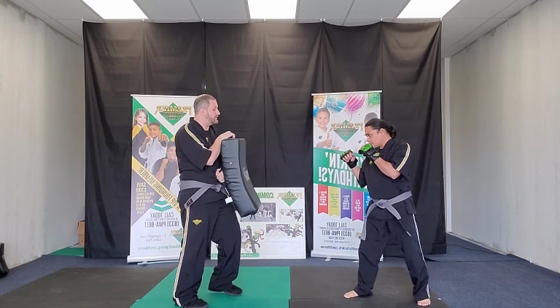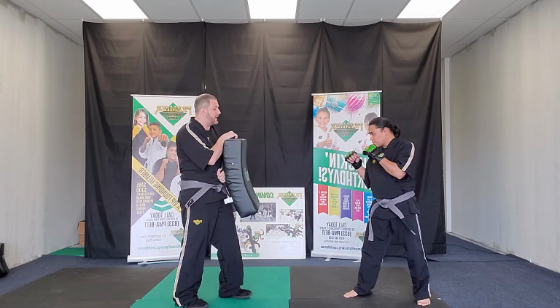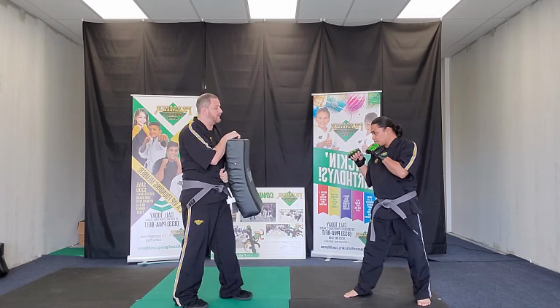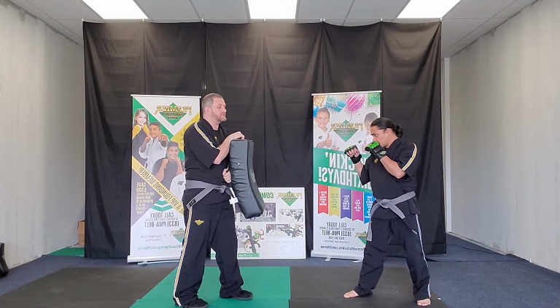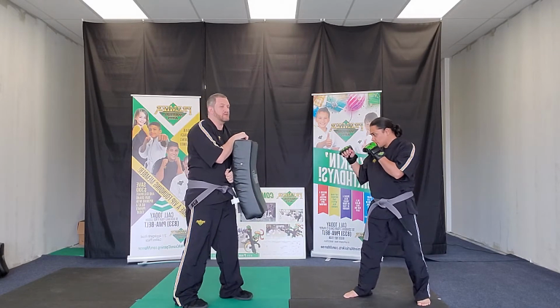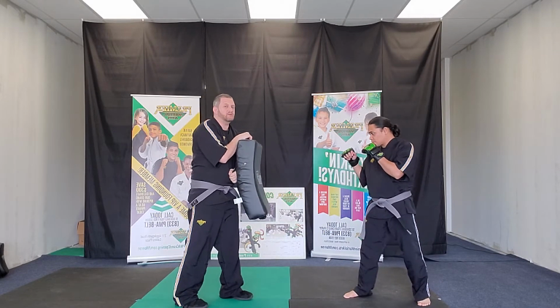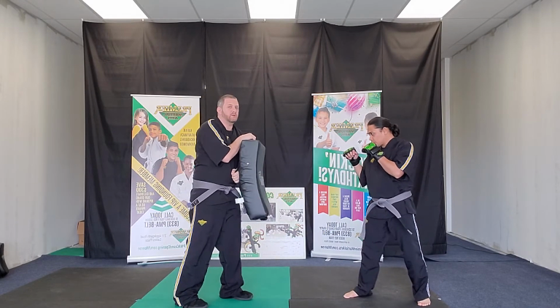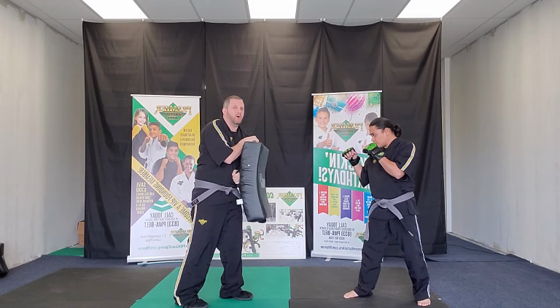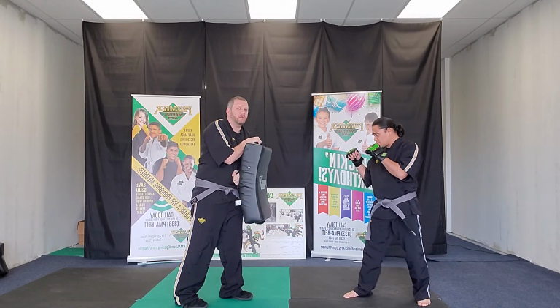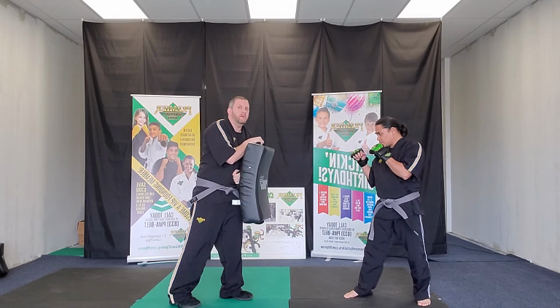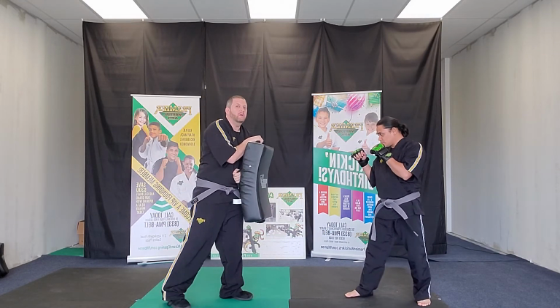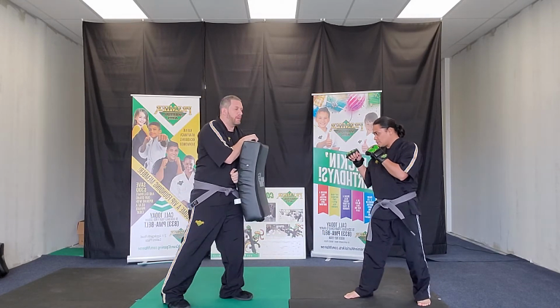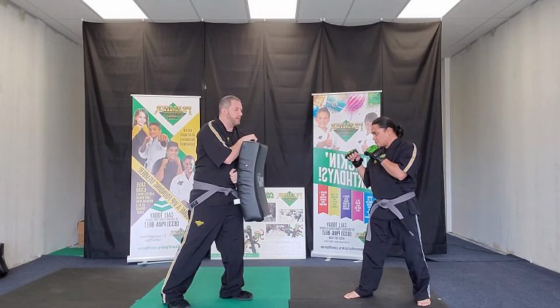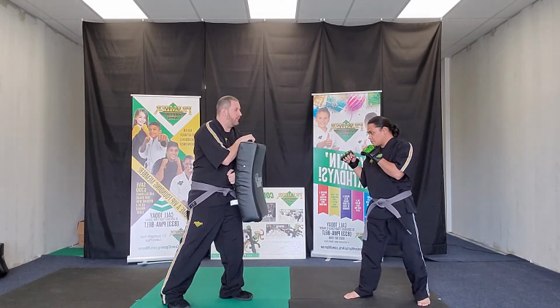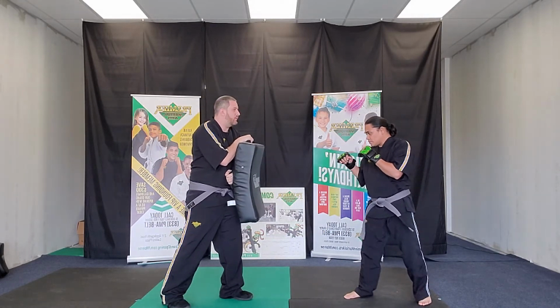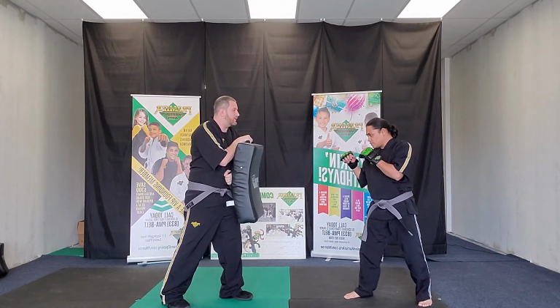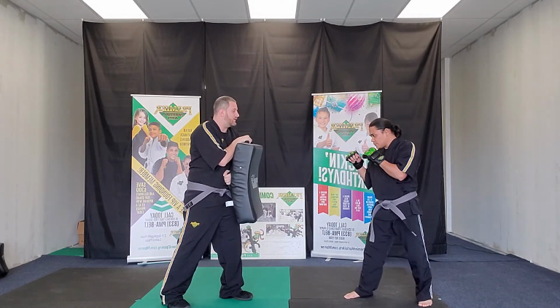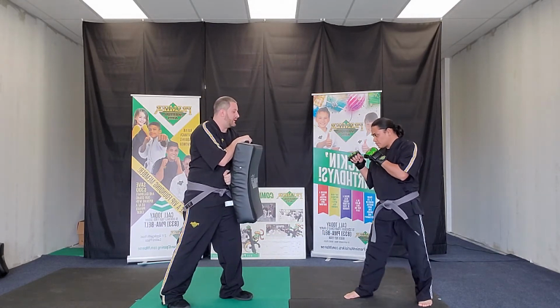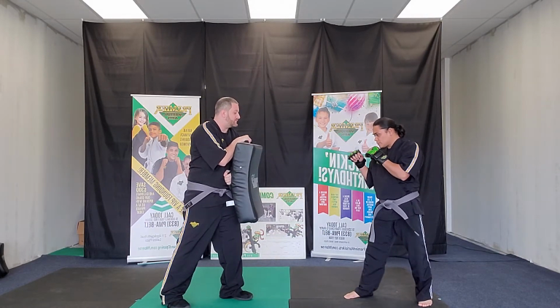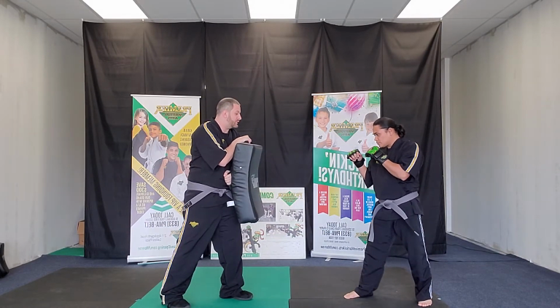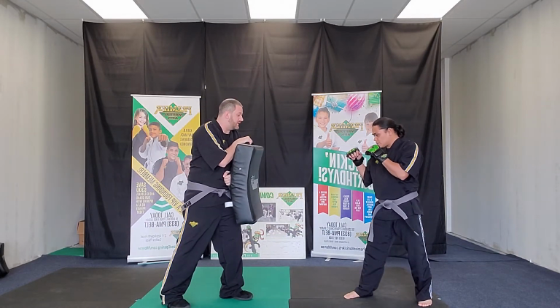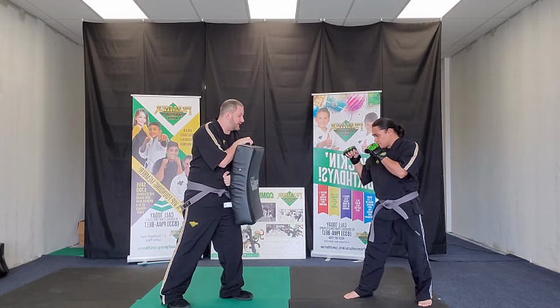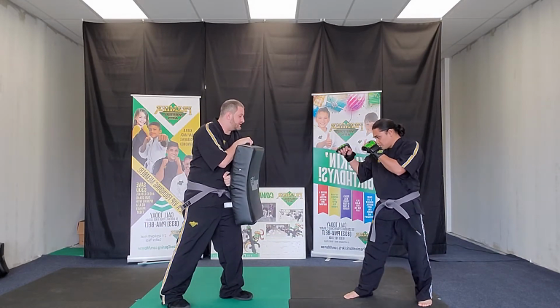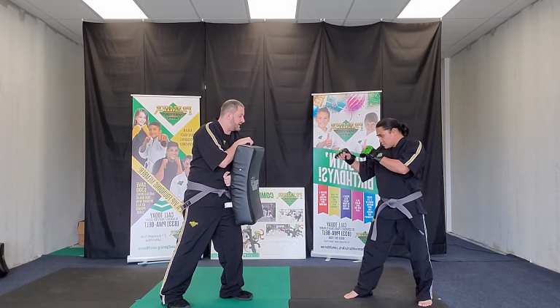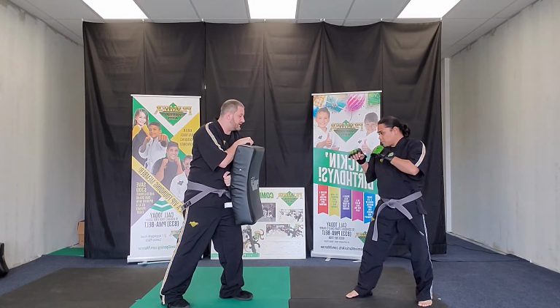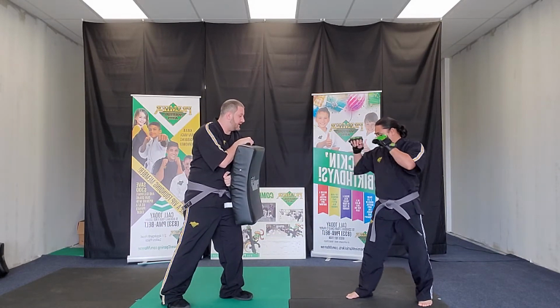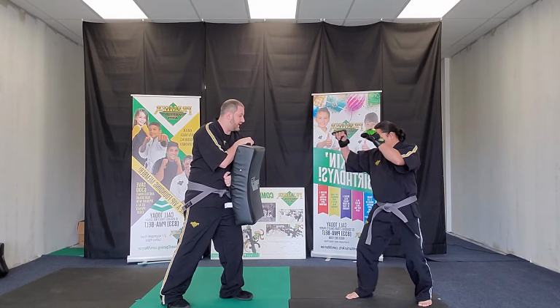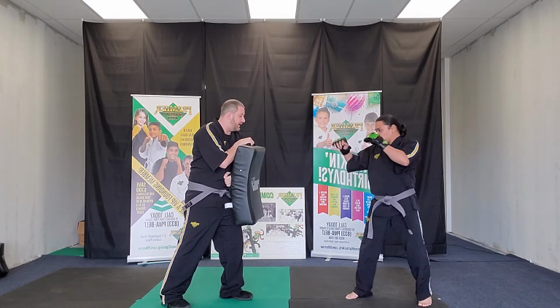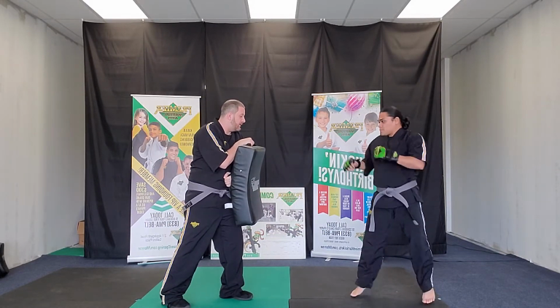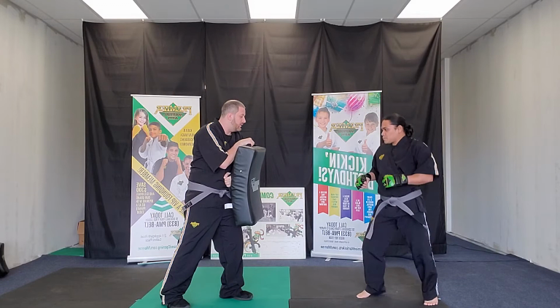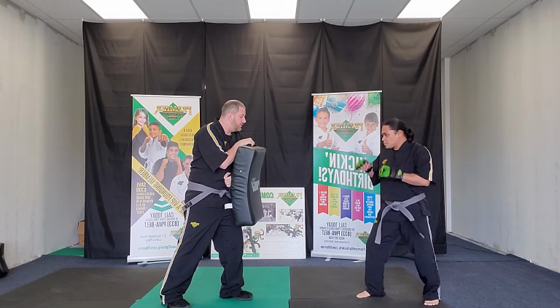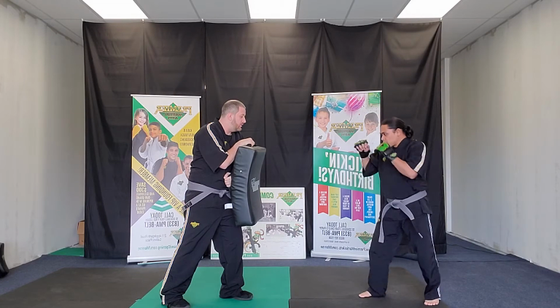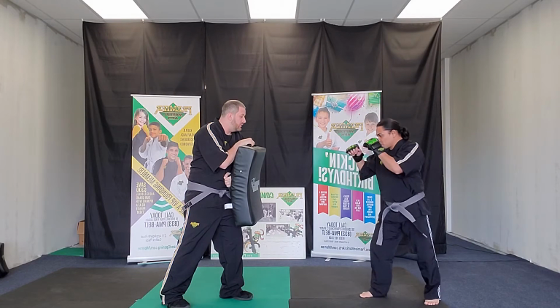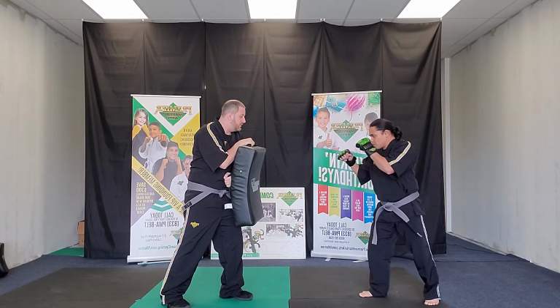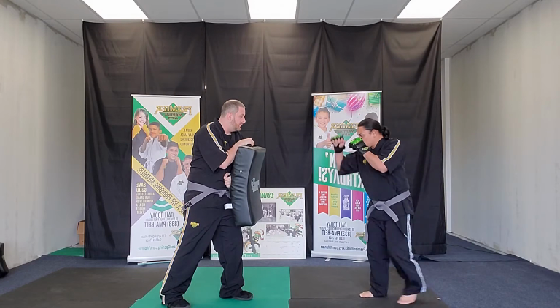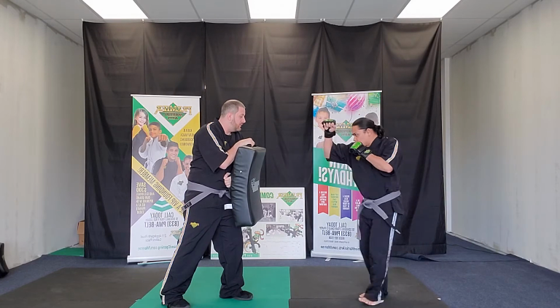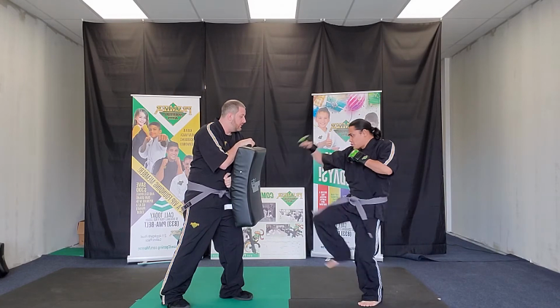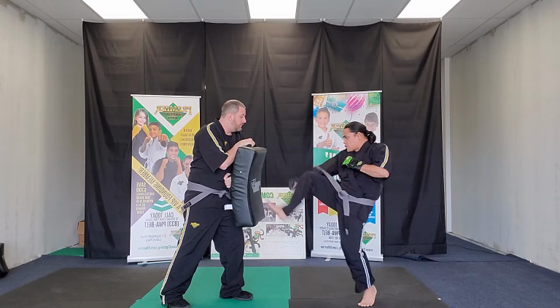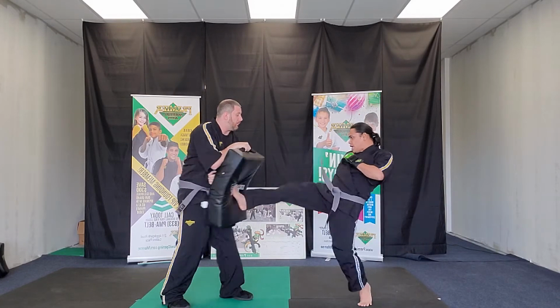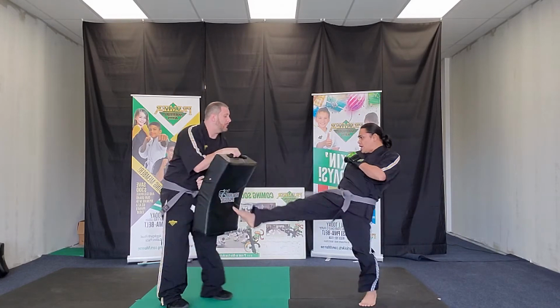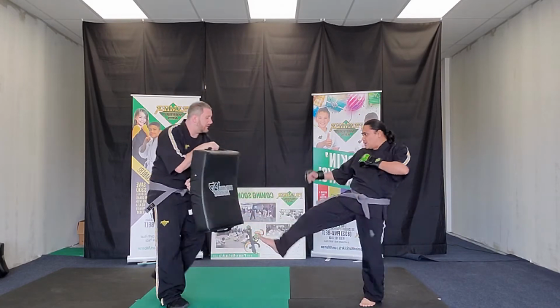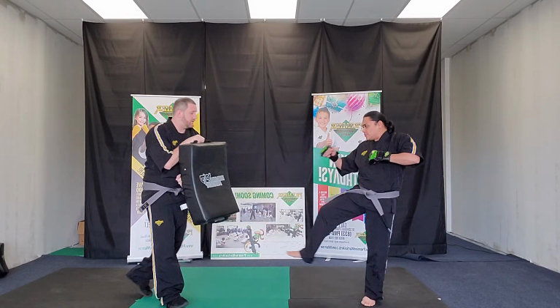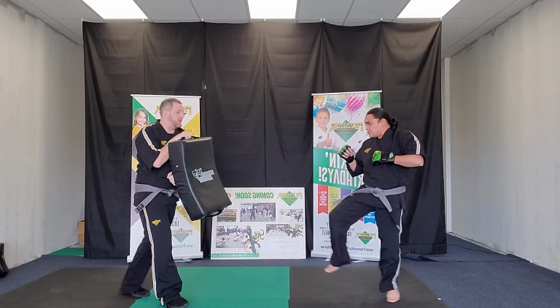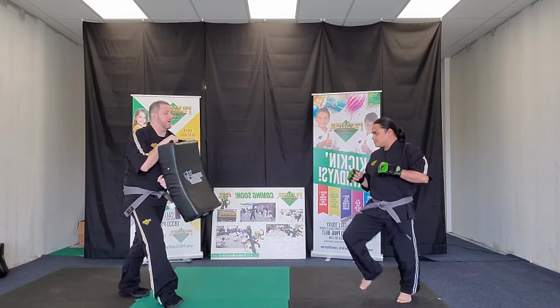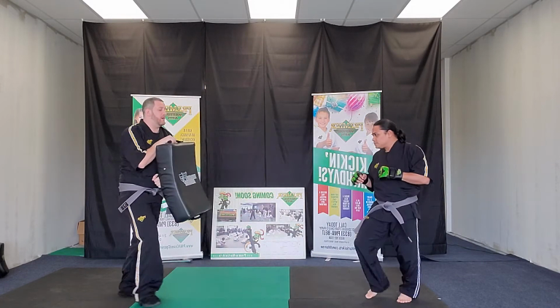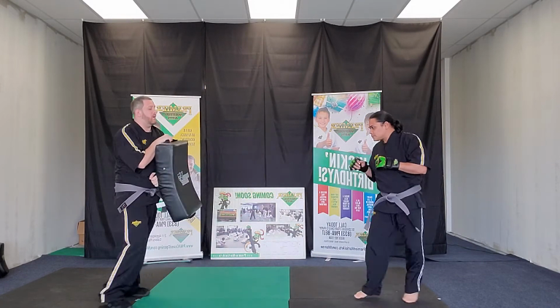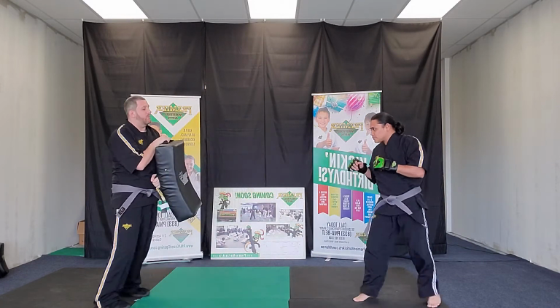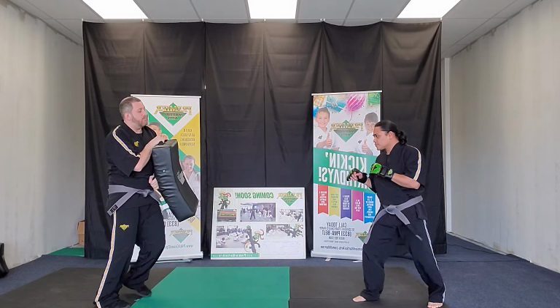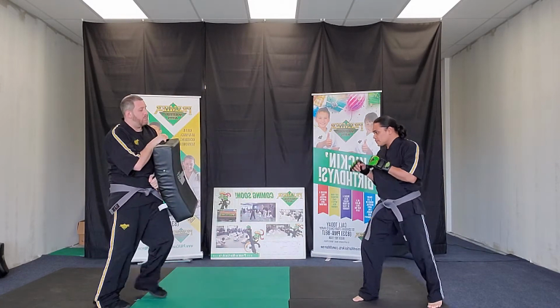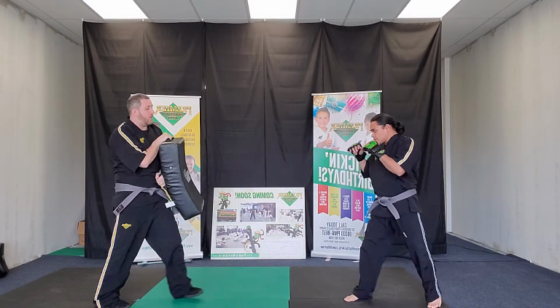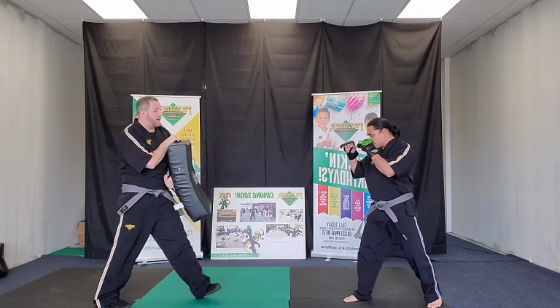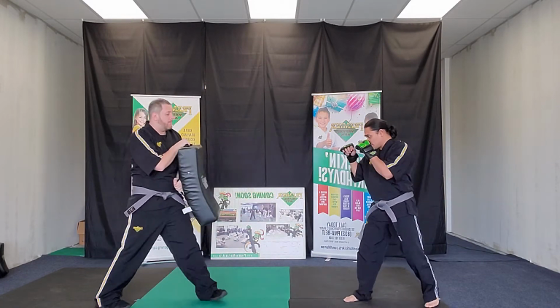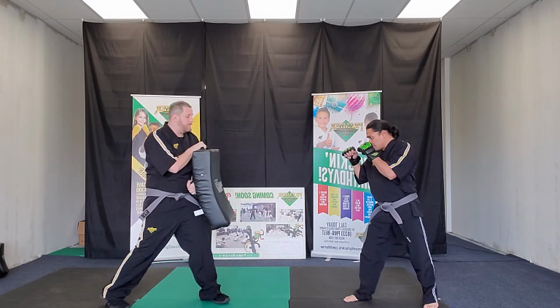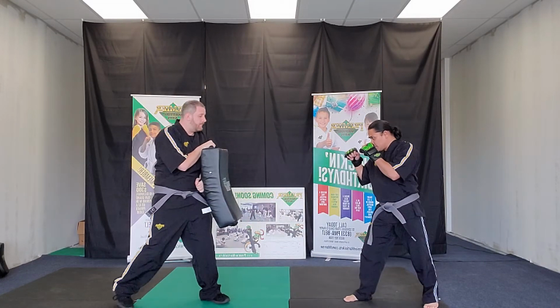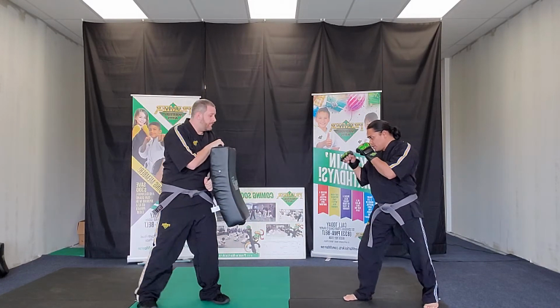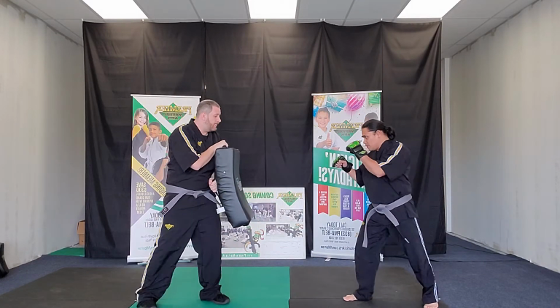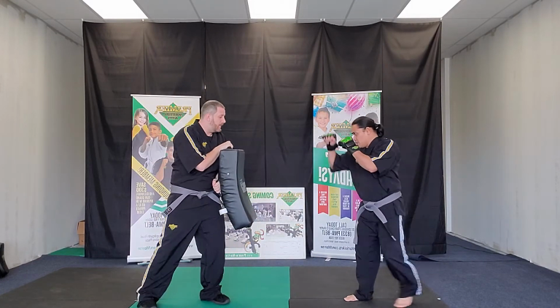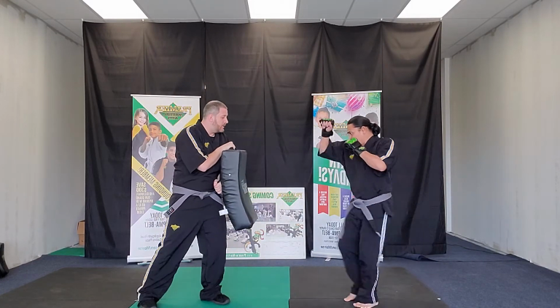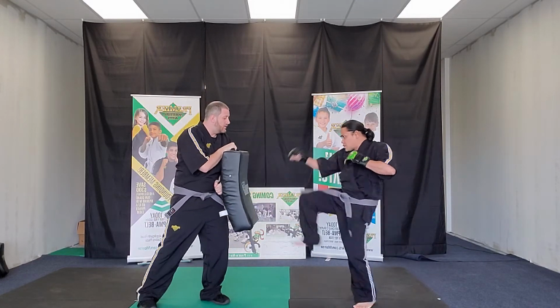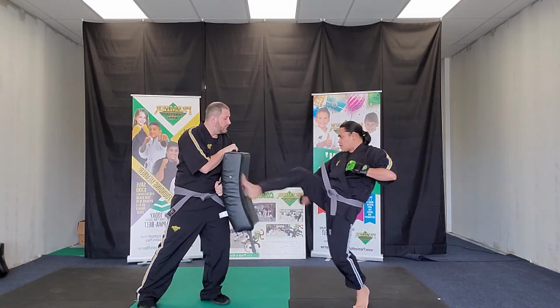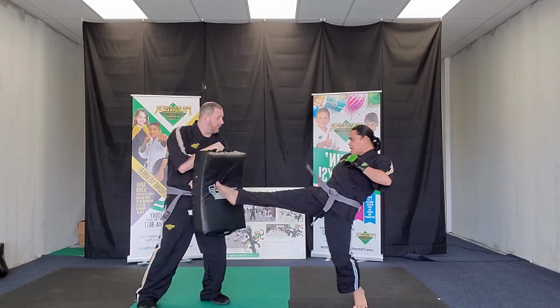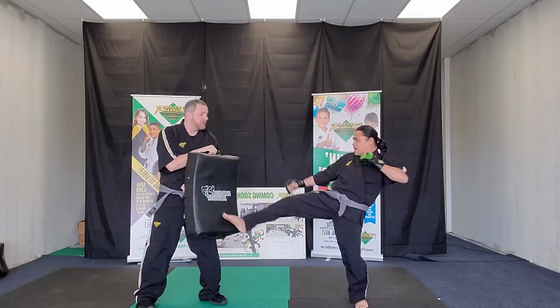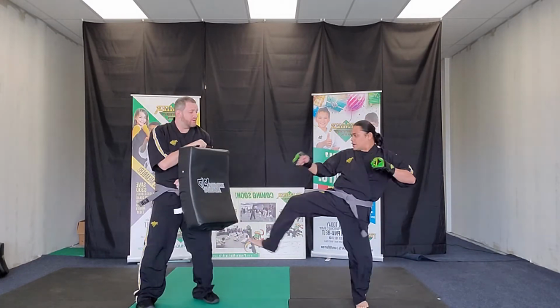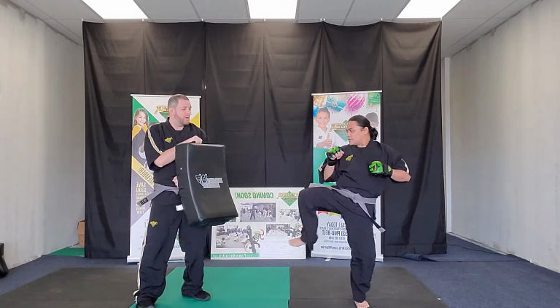So now he's going to do one like we would in class with a nice light kick. Good. Now one more.